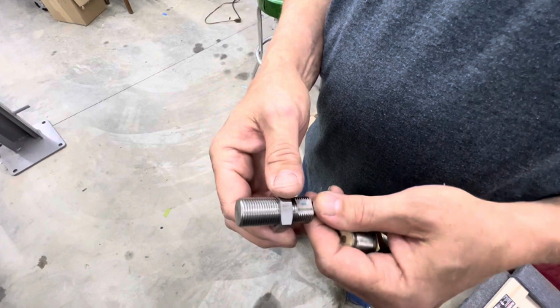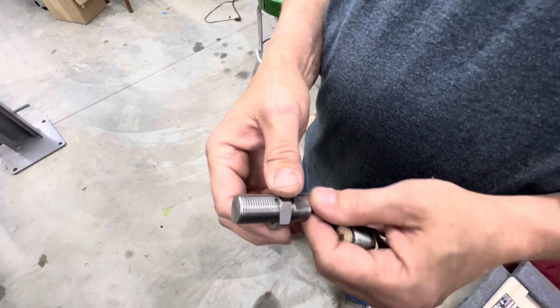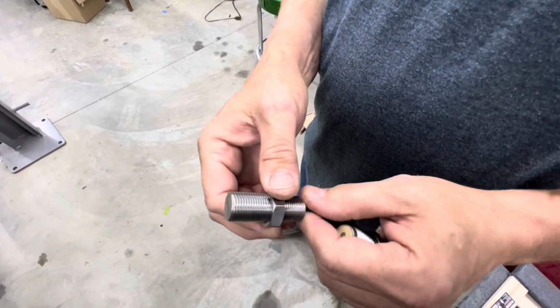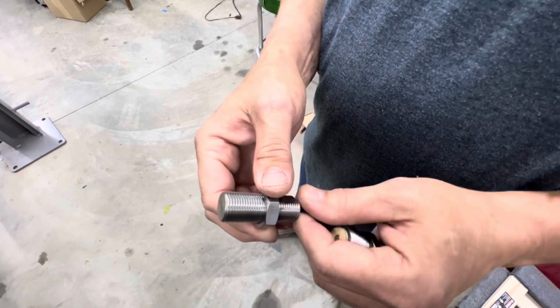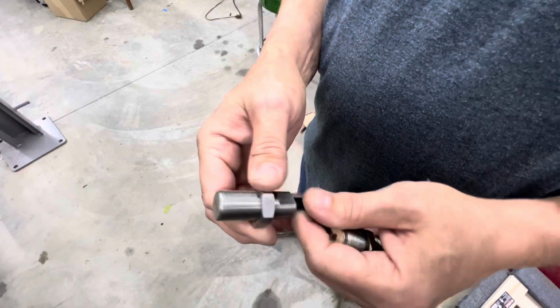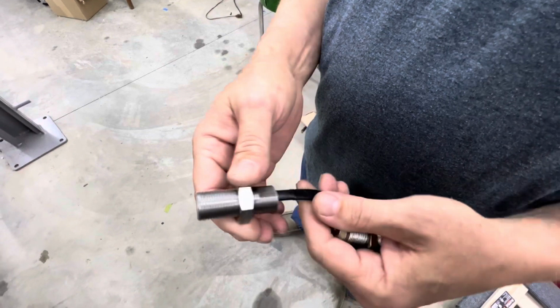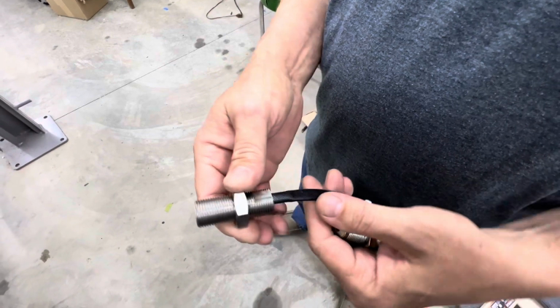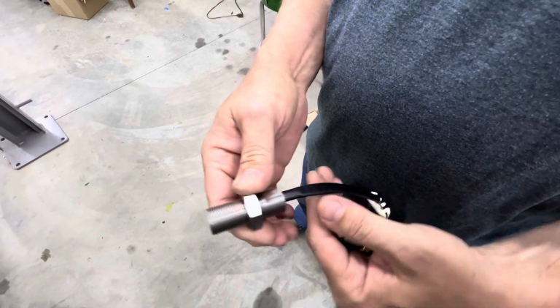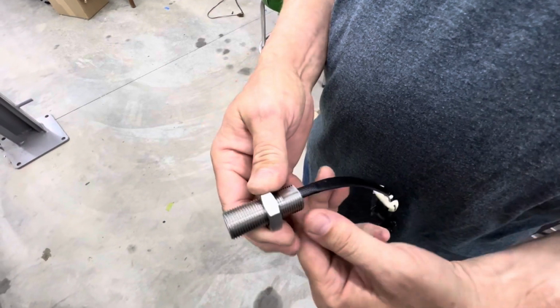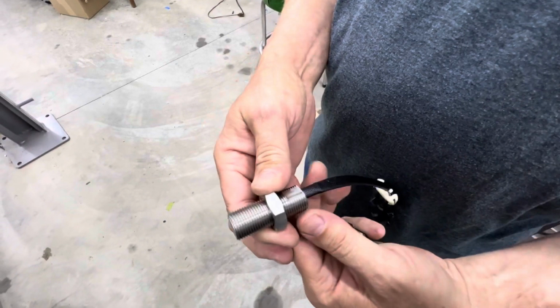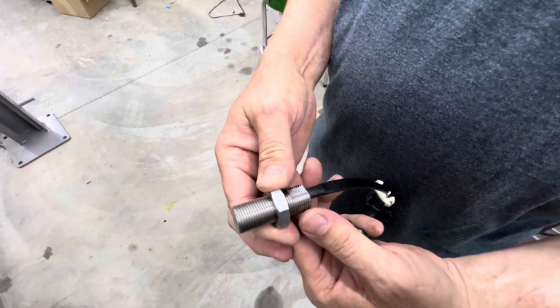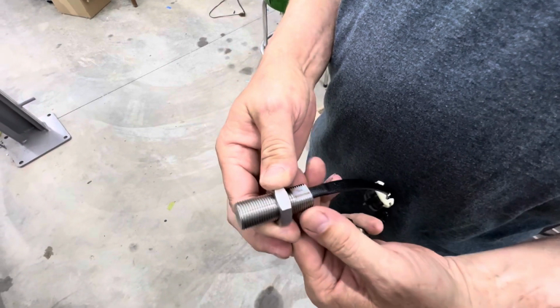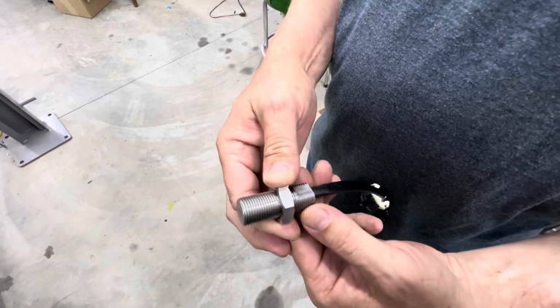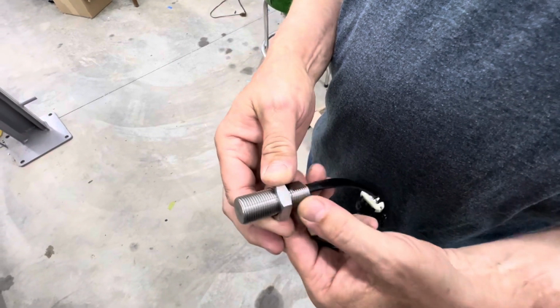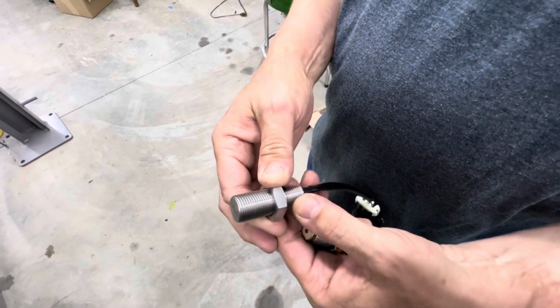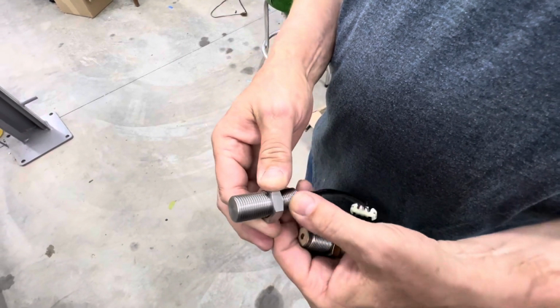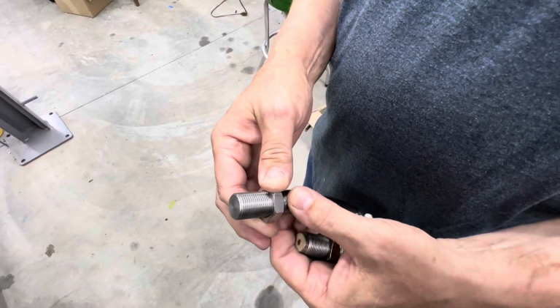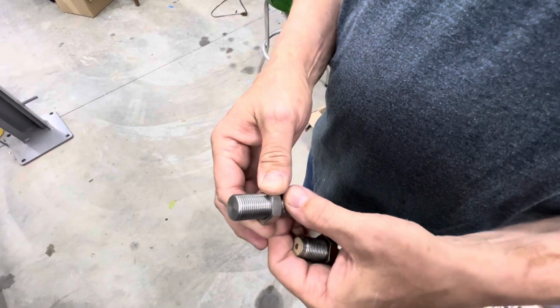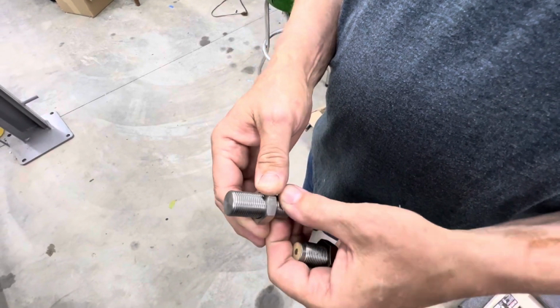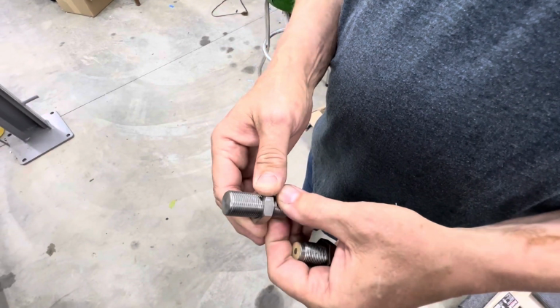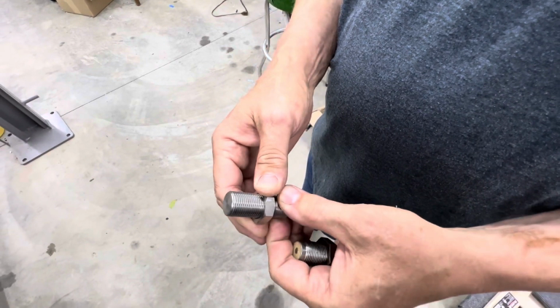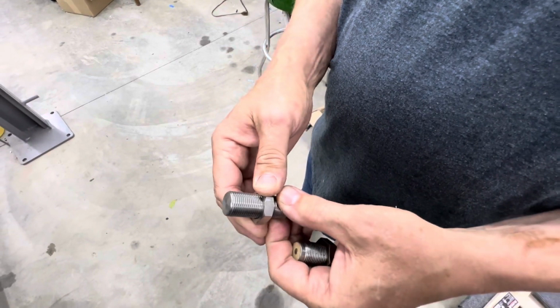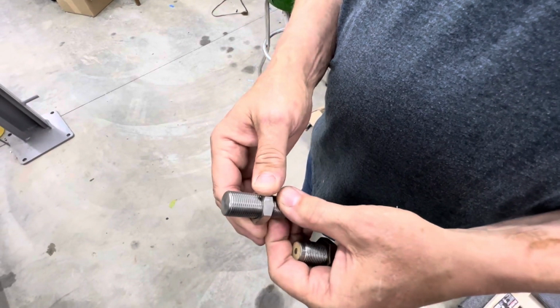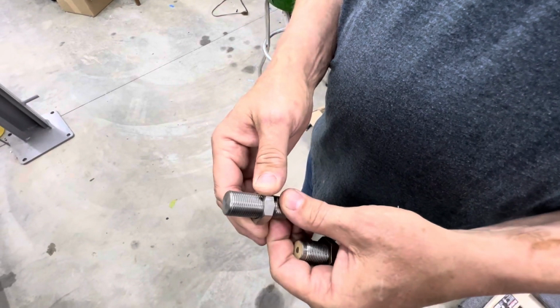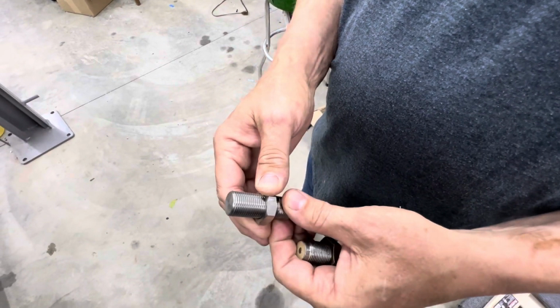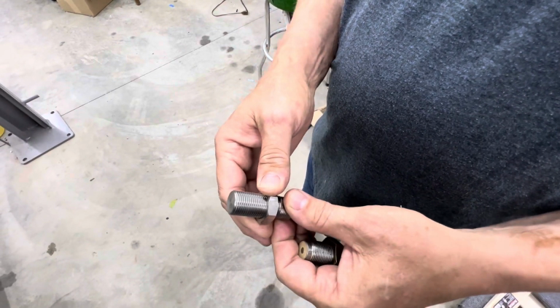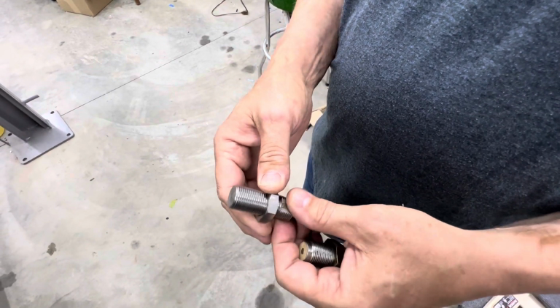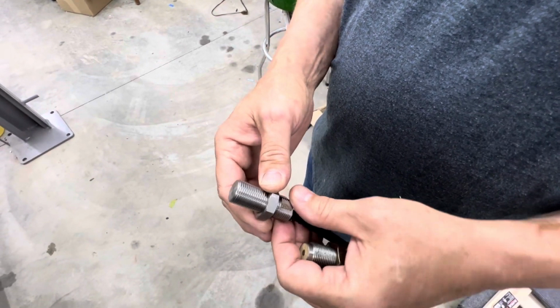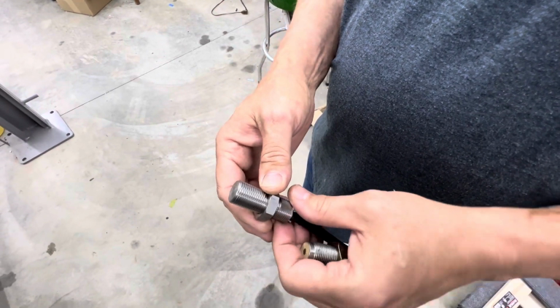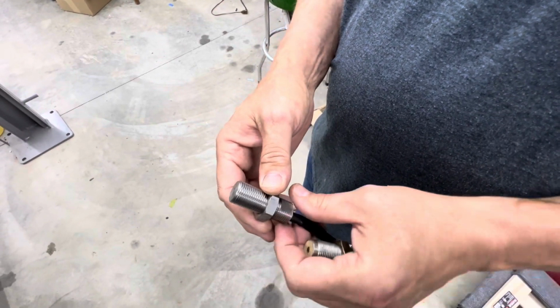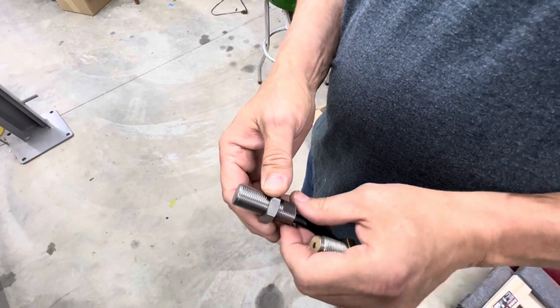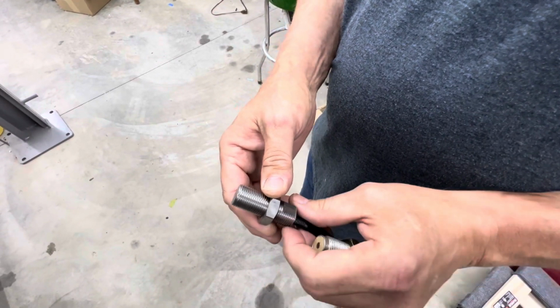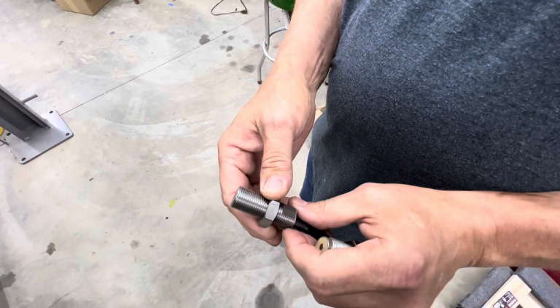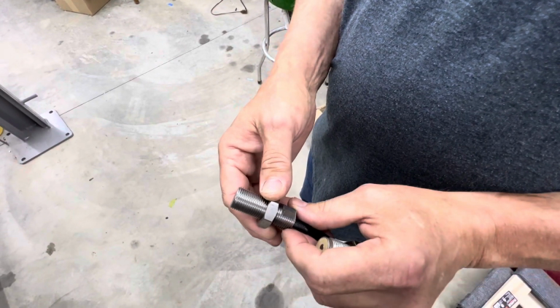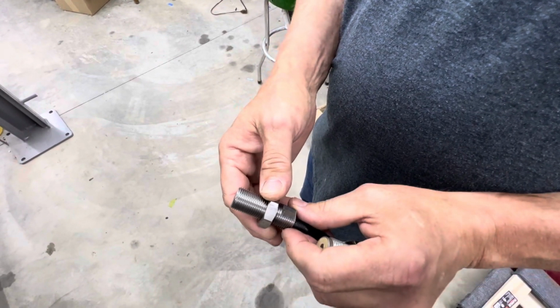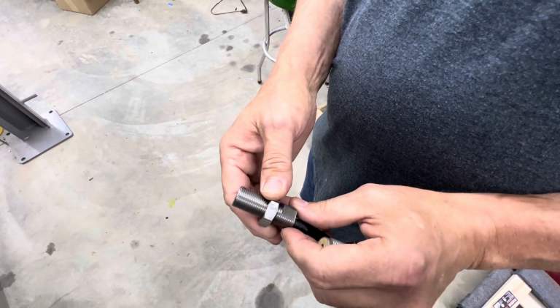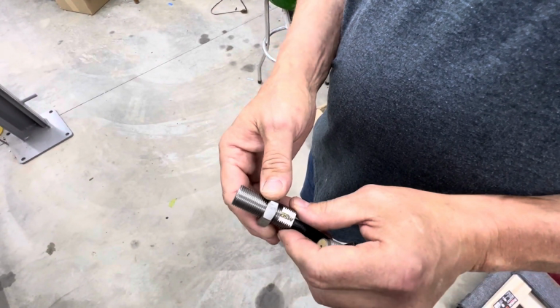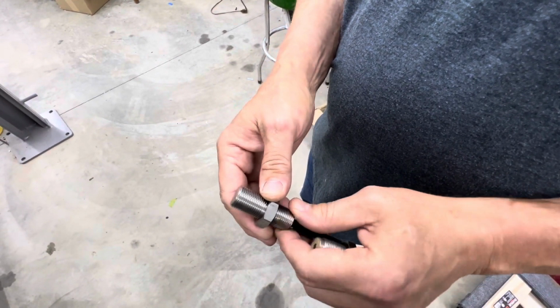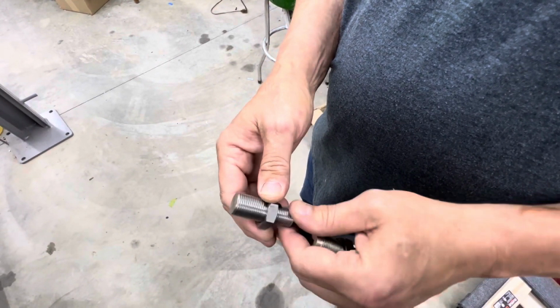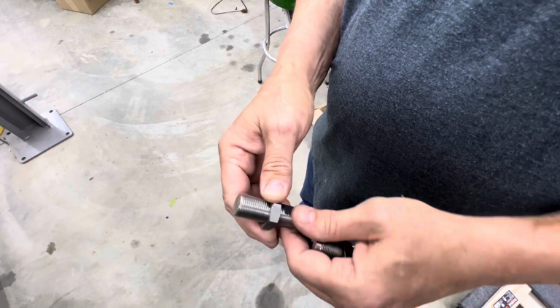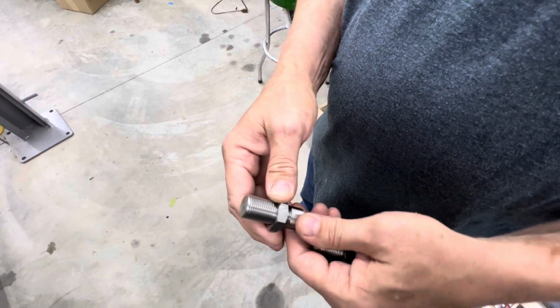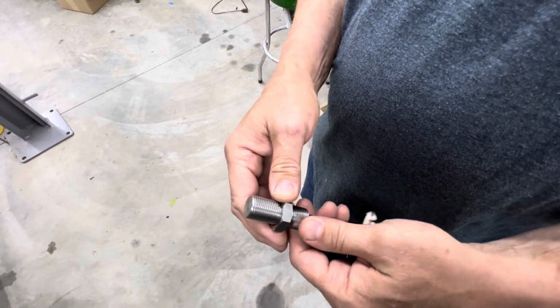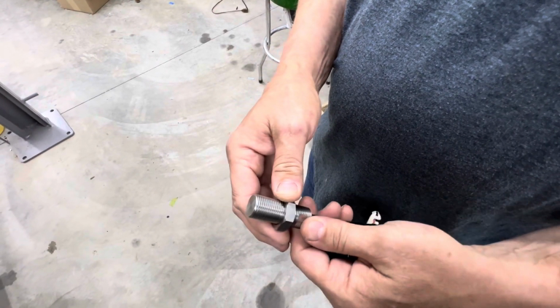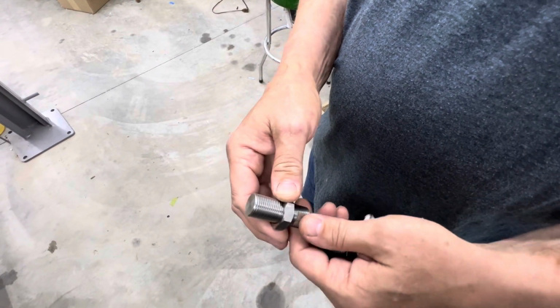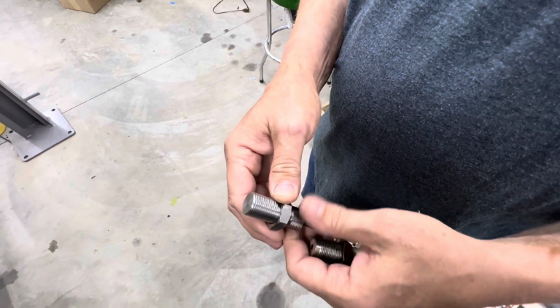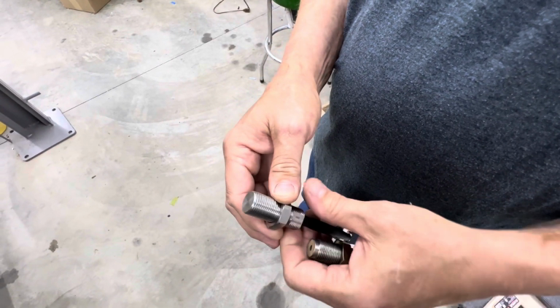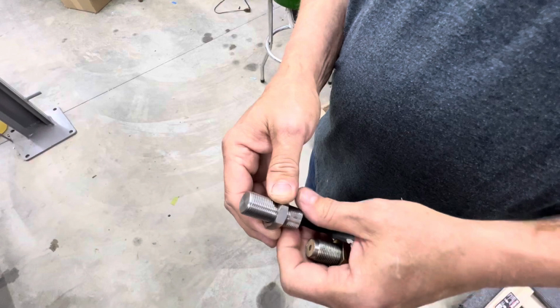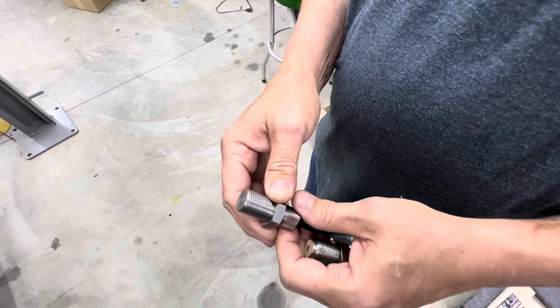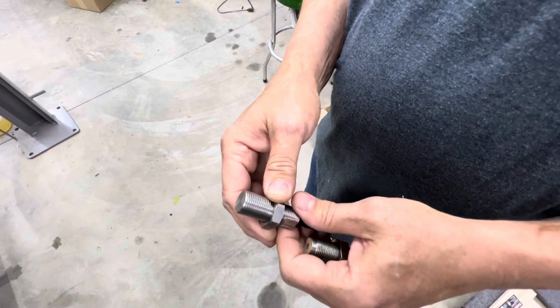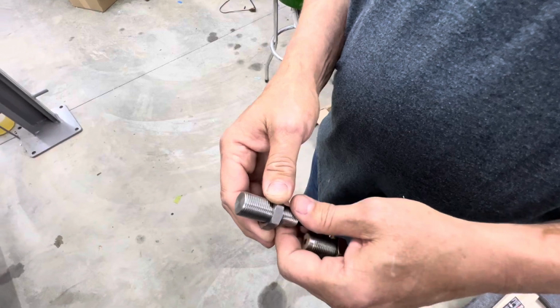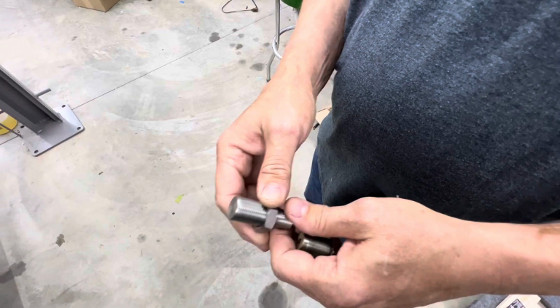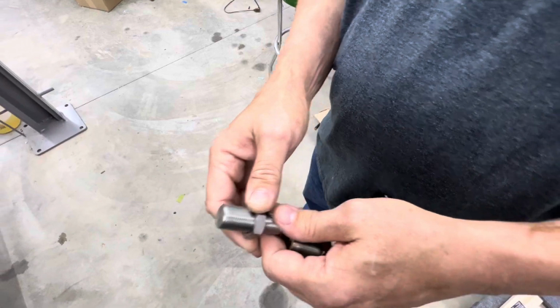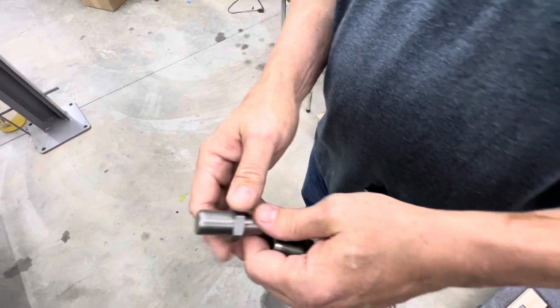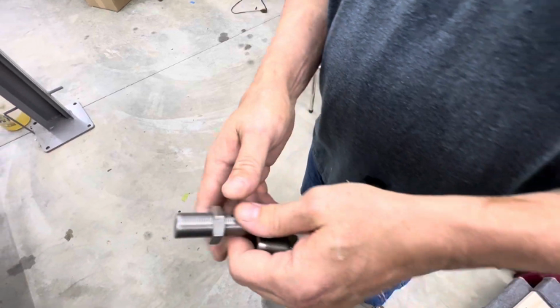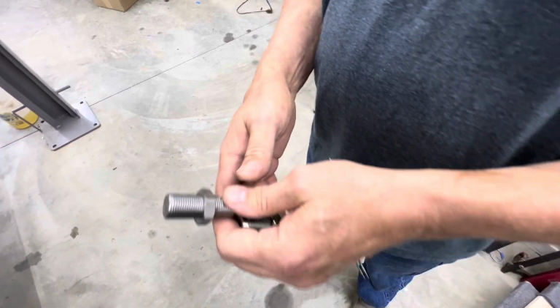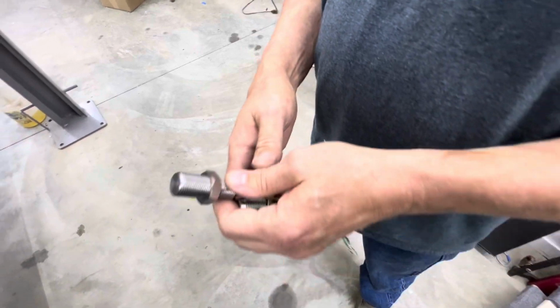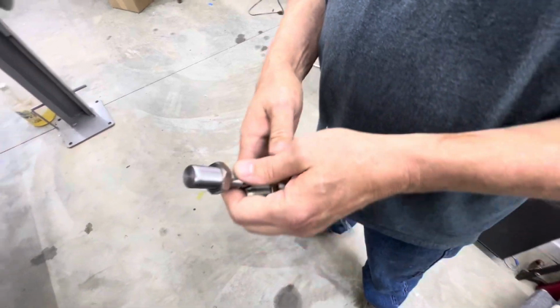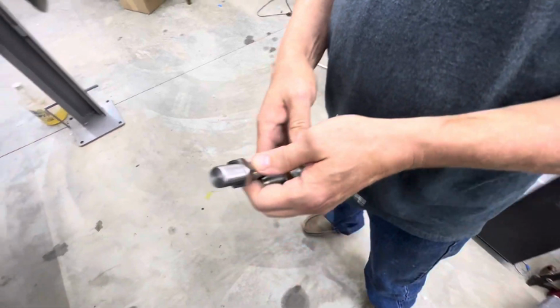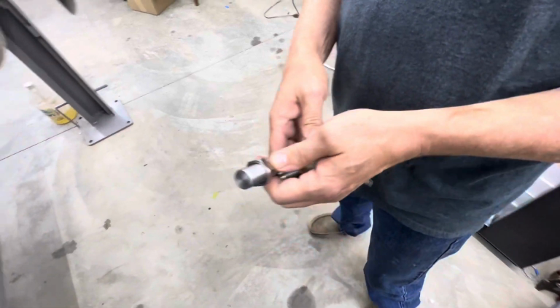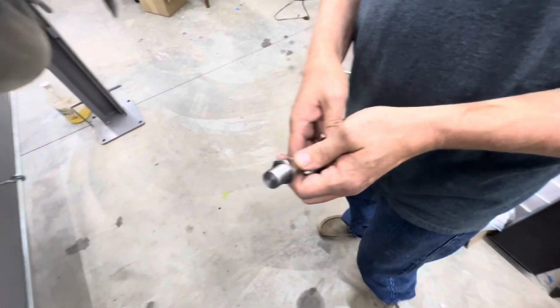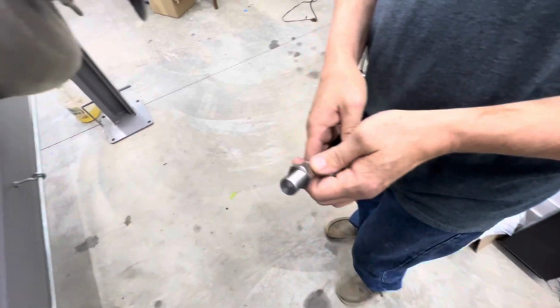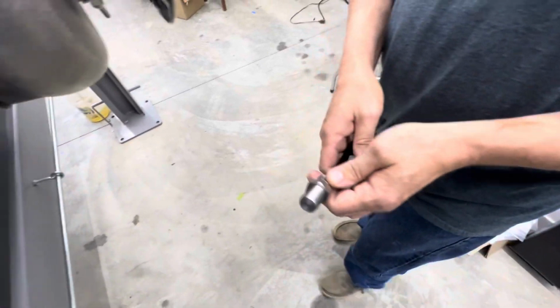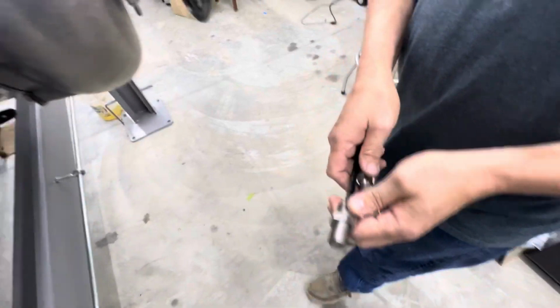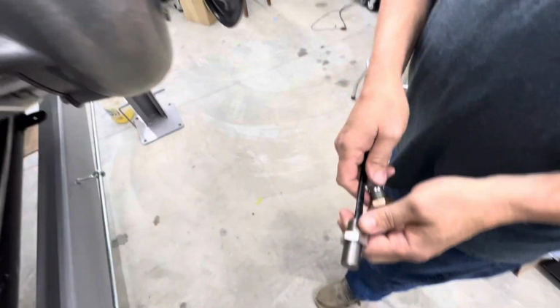So therefore we're going to run it in until it touches the wheel and back it up exactly one turn. I'll show you how to do that now.